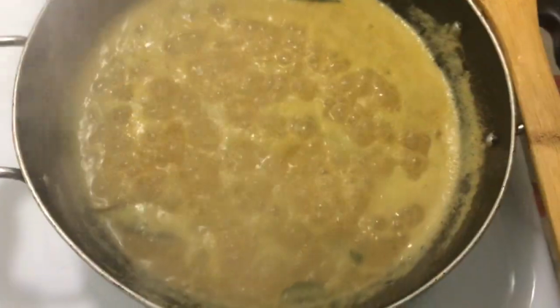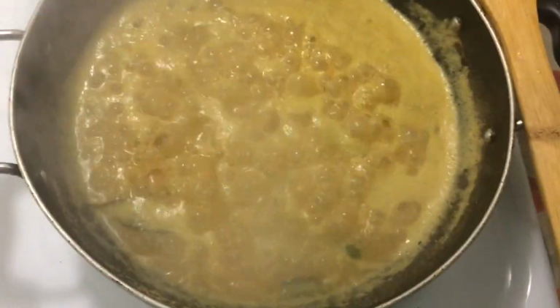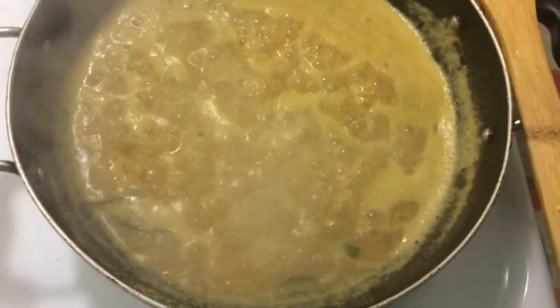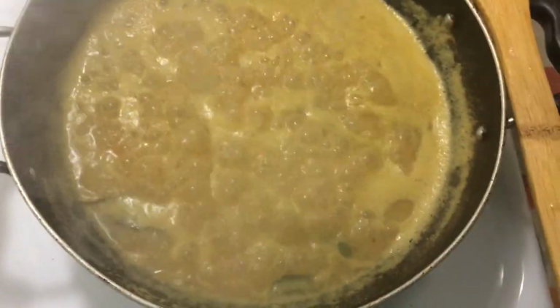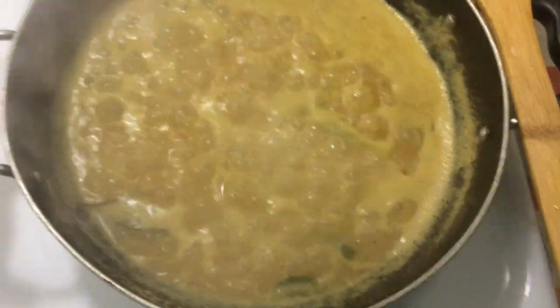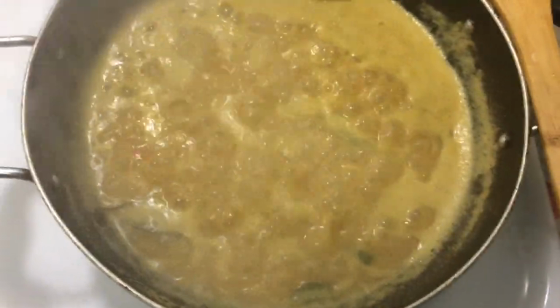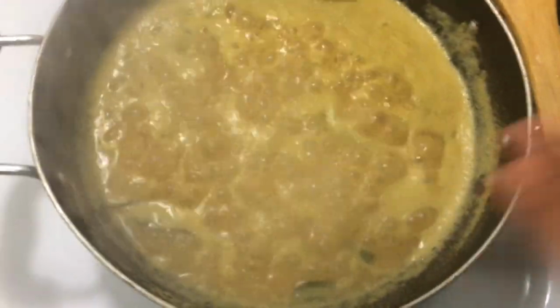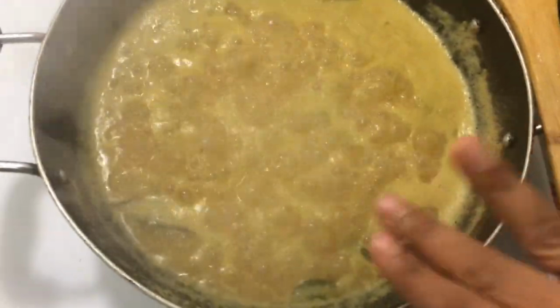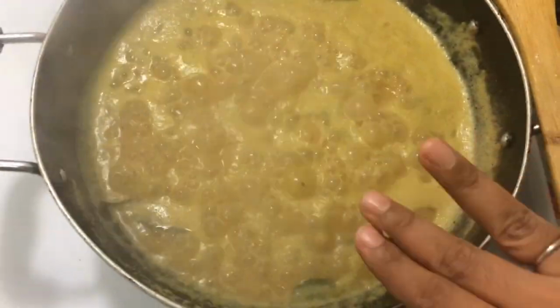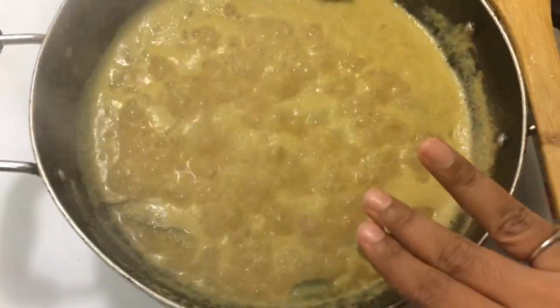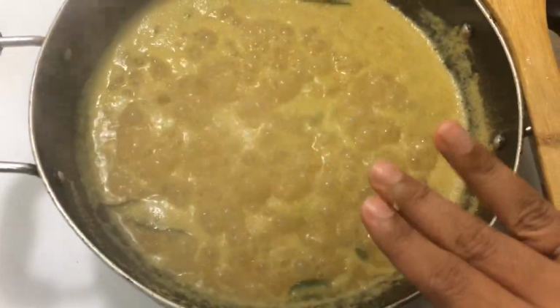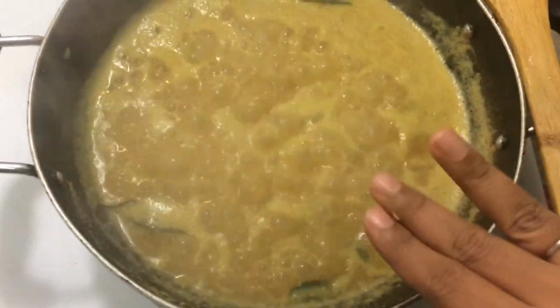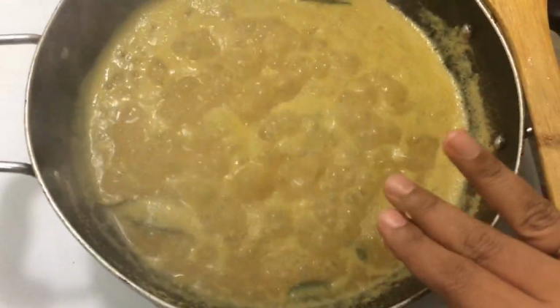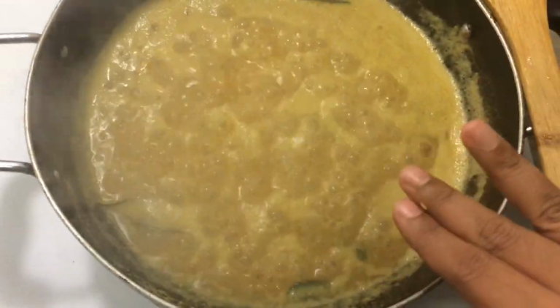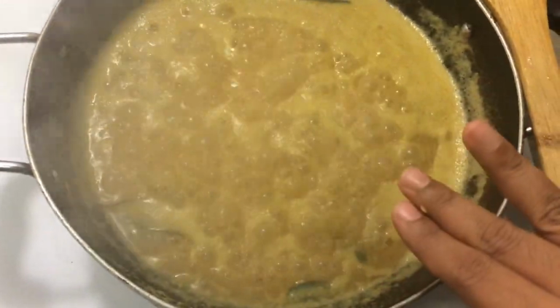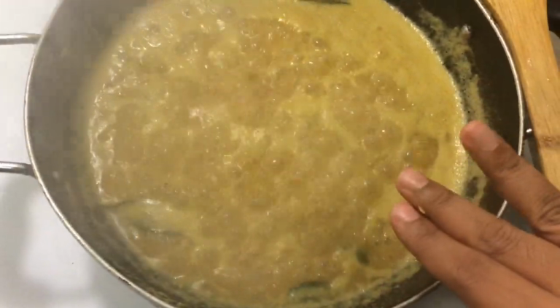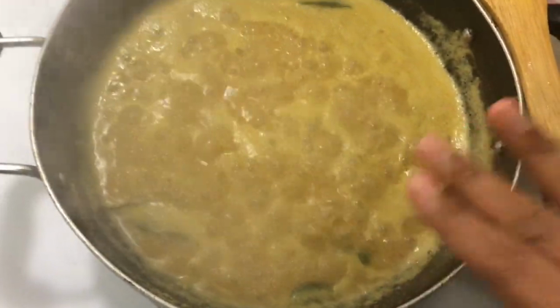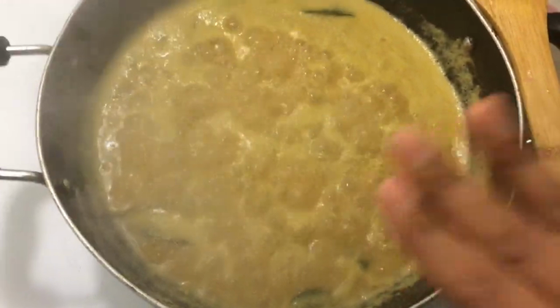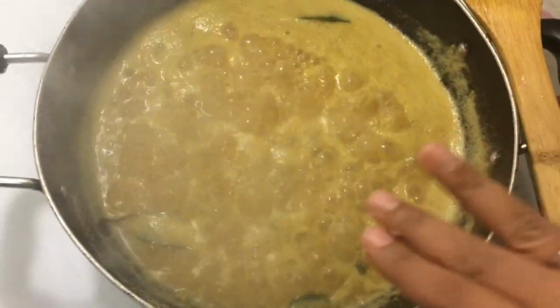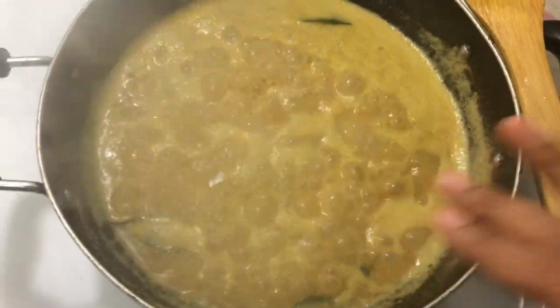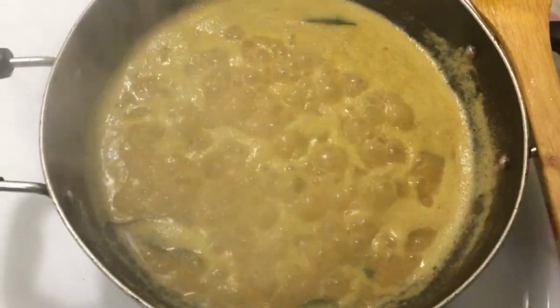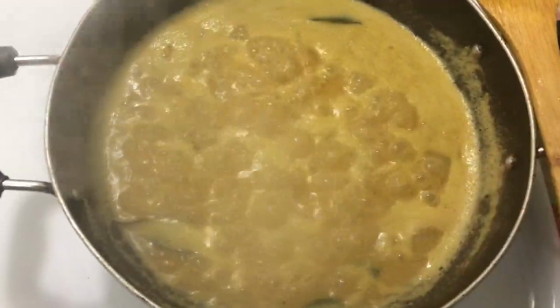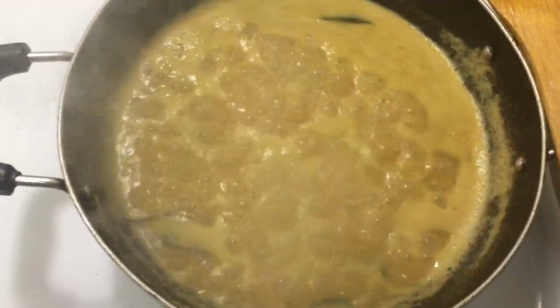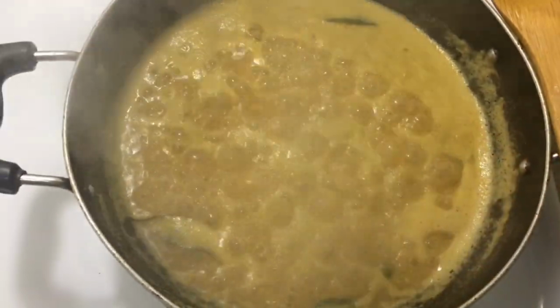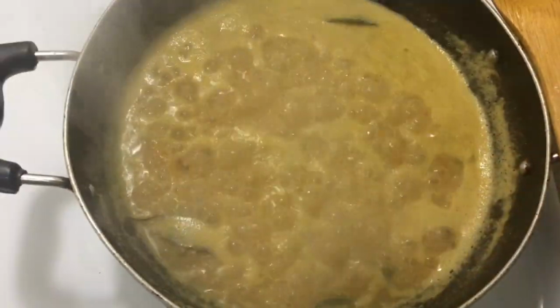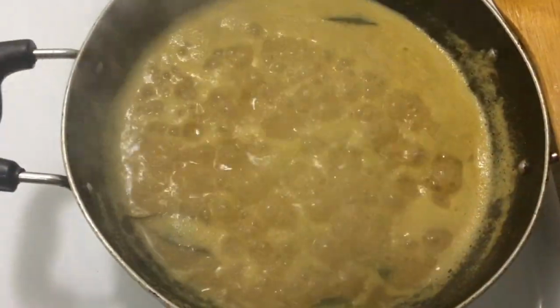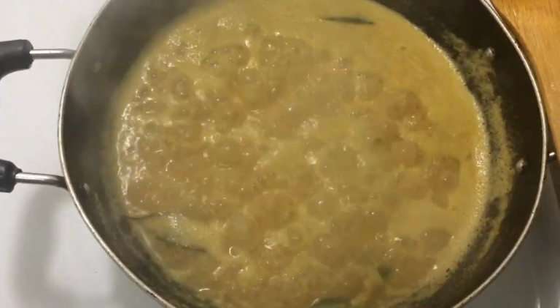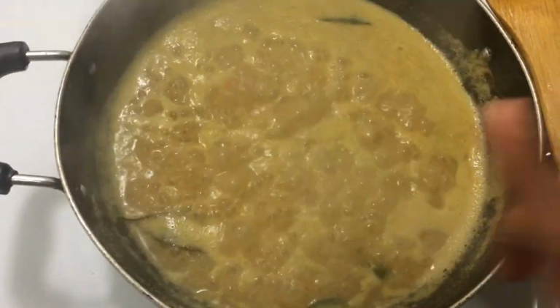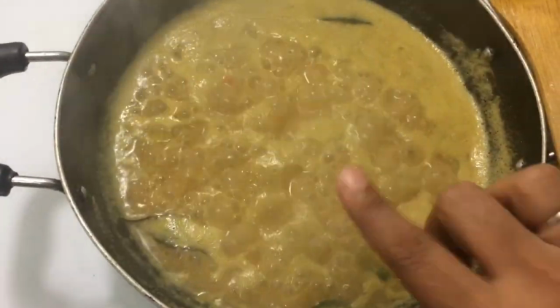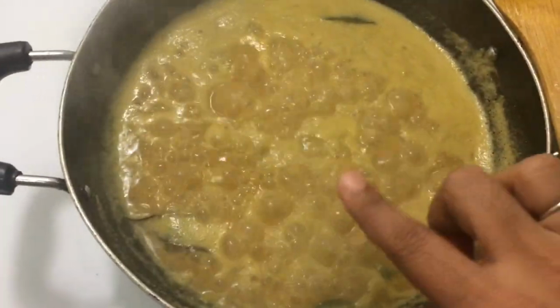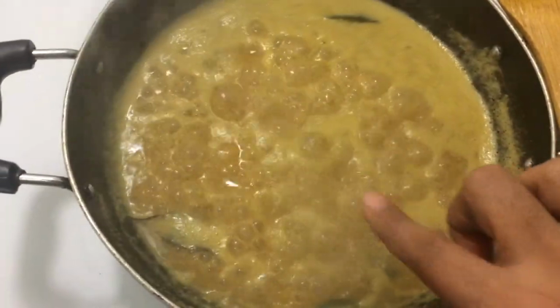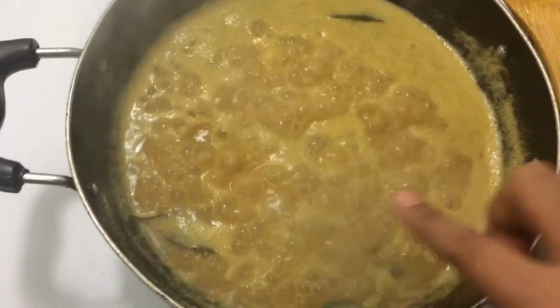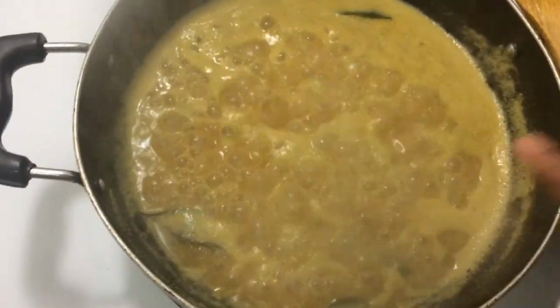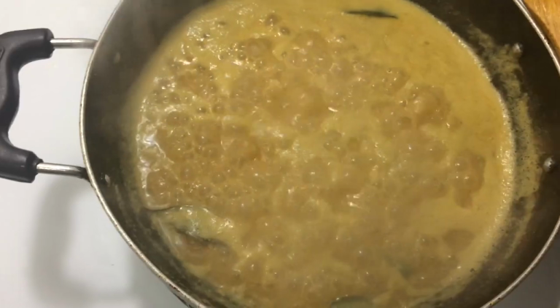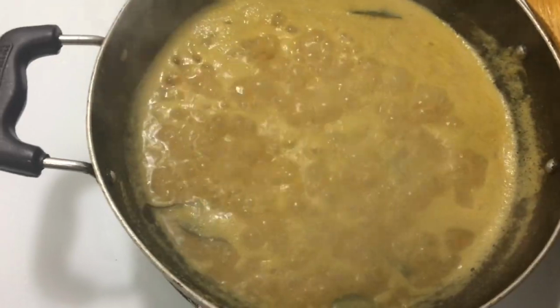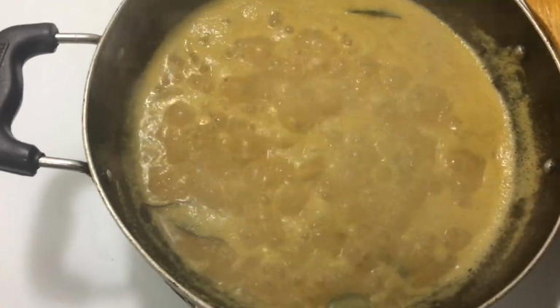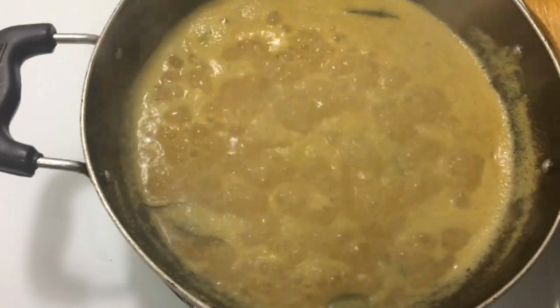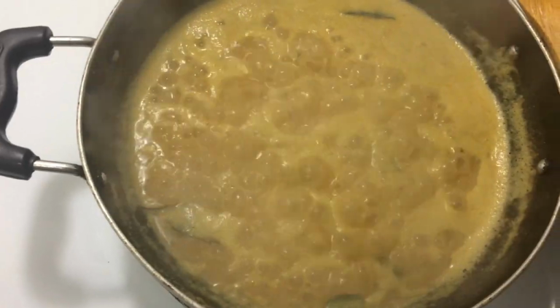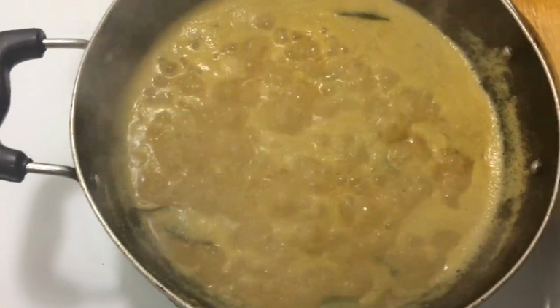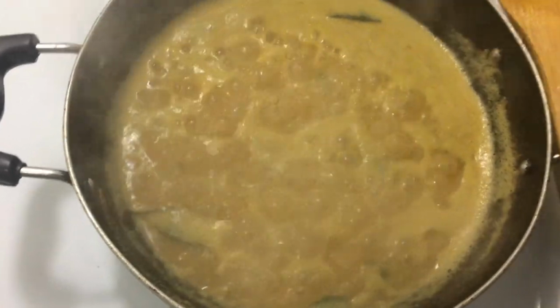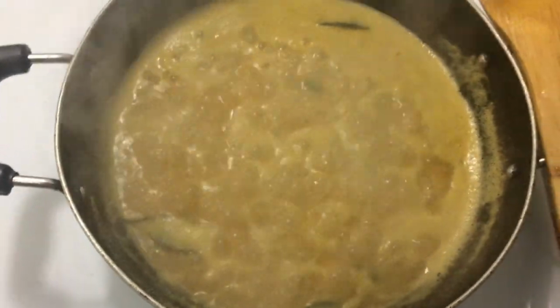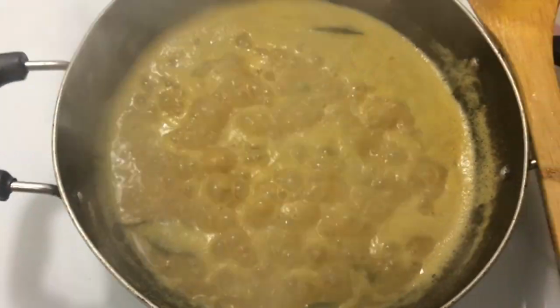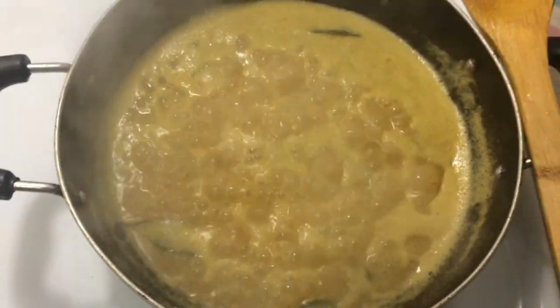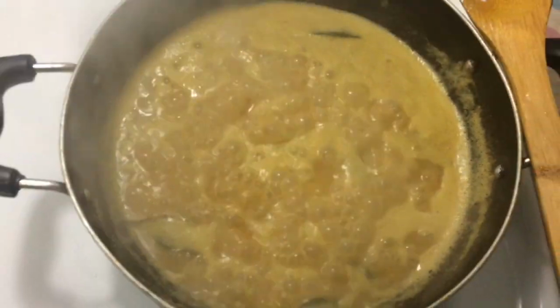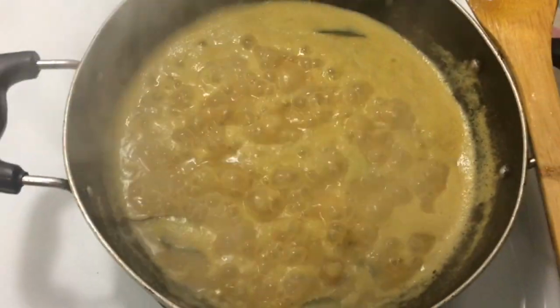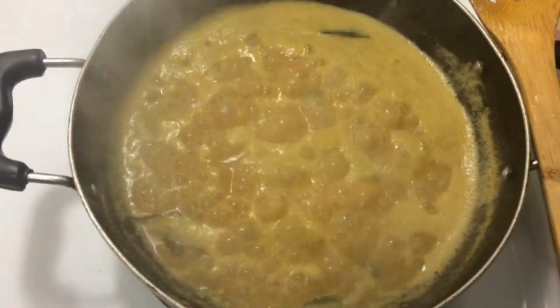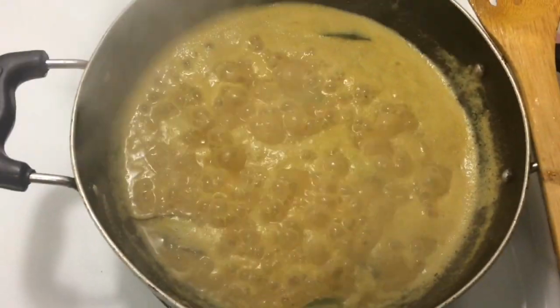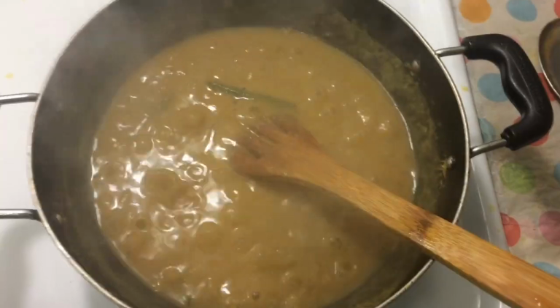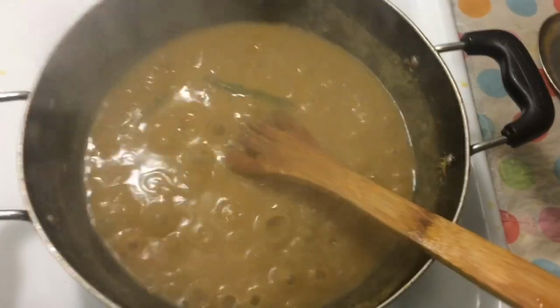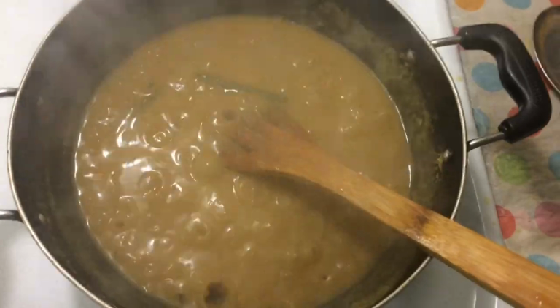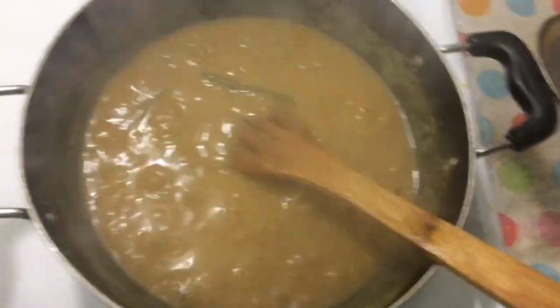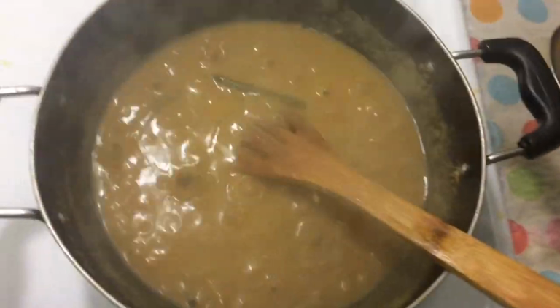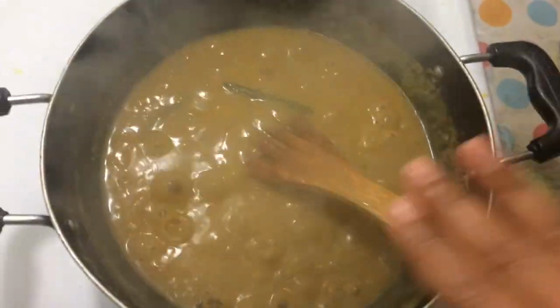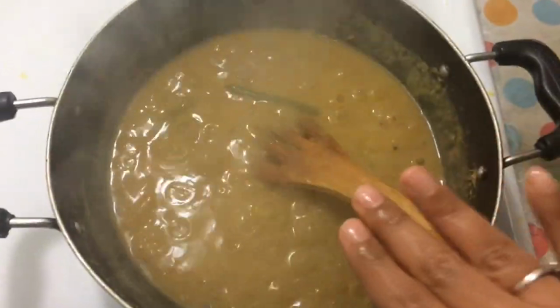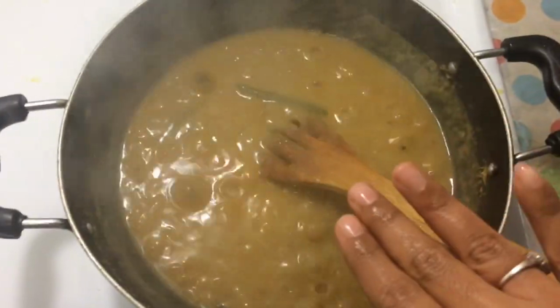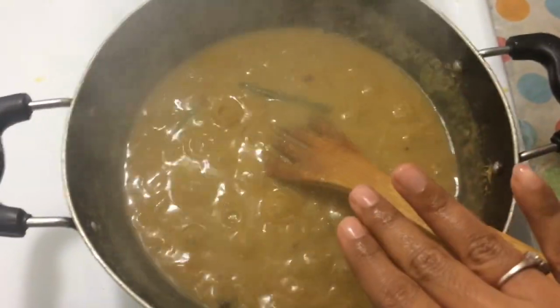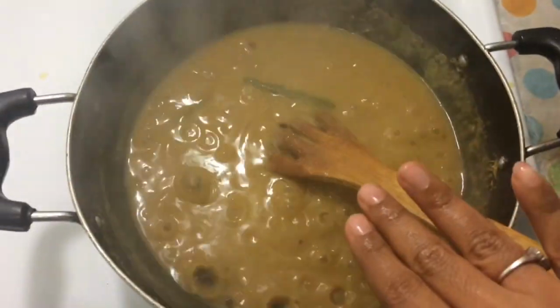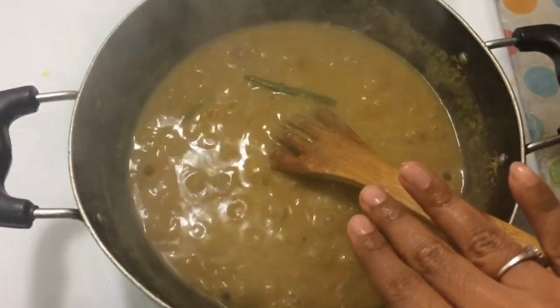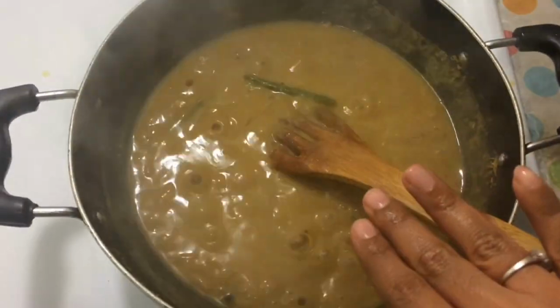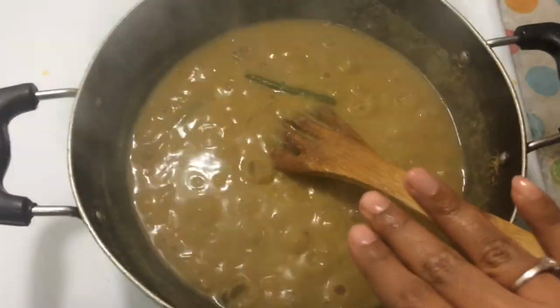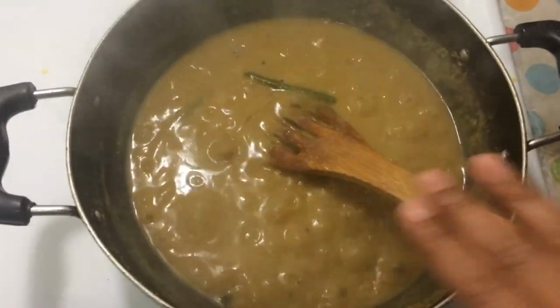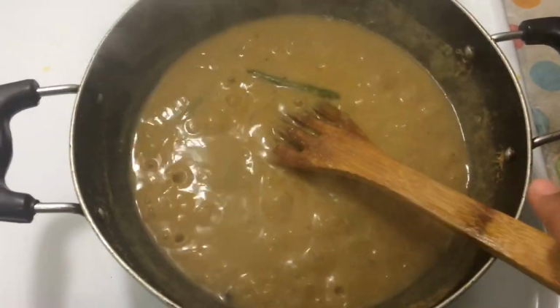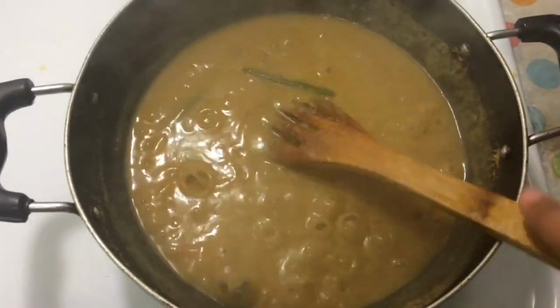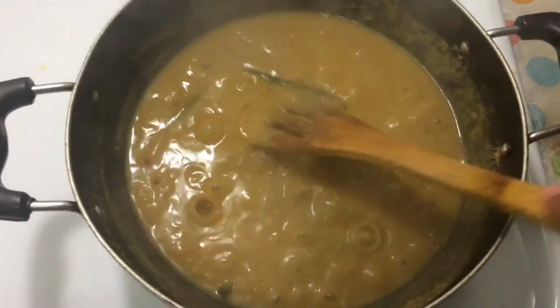If you add it in 1 to 5 minutes, add it in the same way. If you look at the same size, you will add 3 minutes.